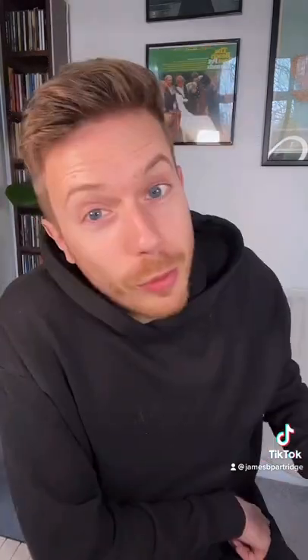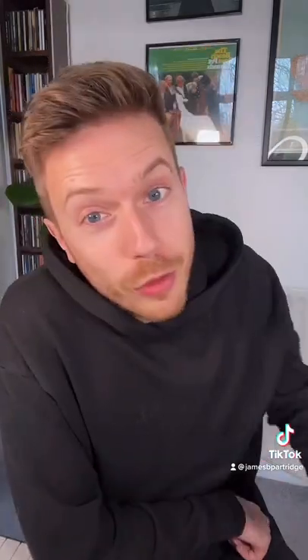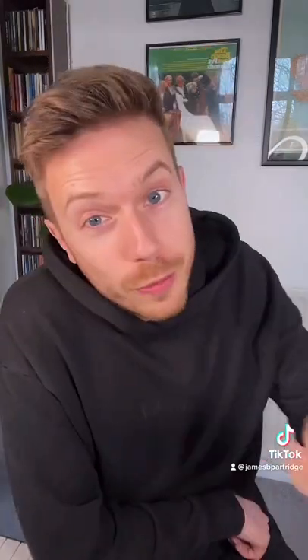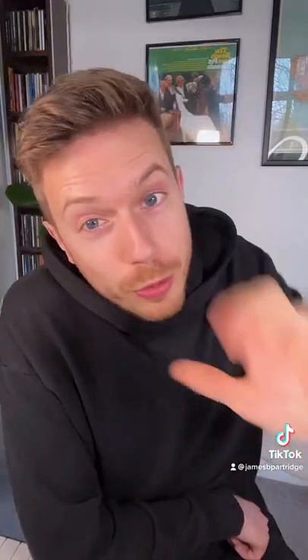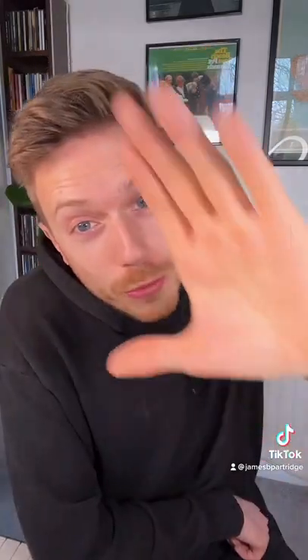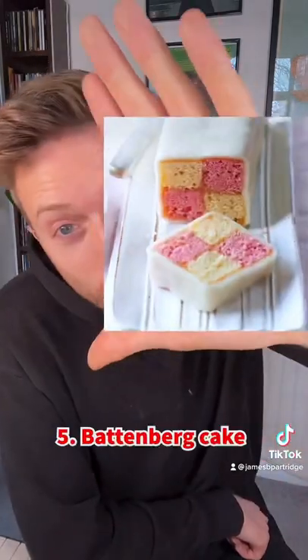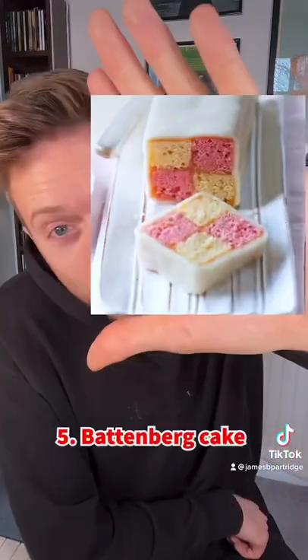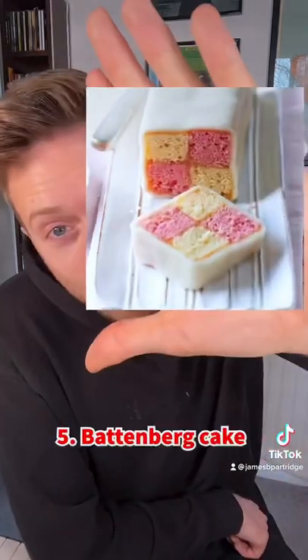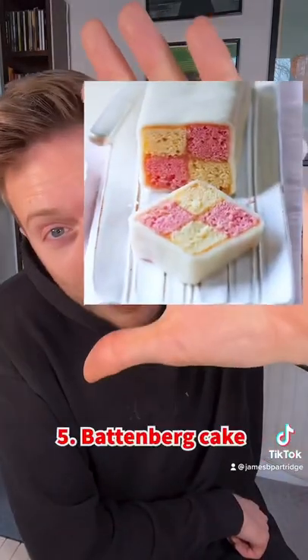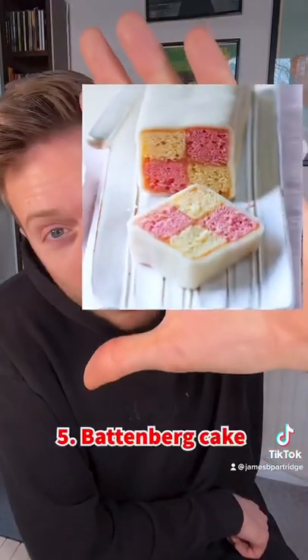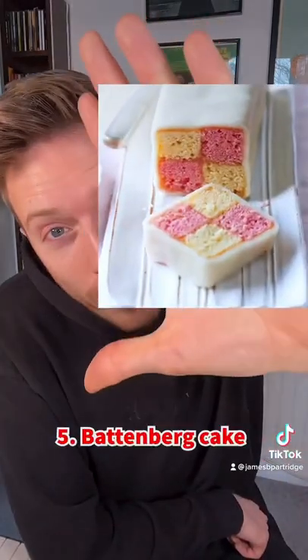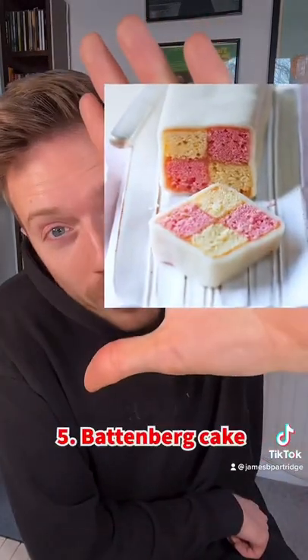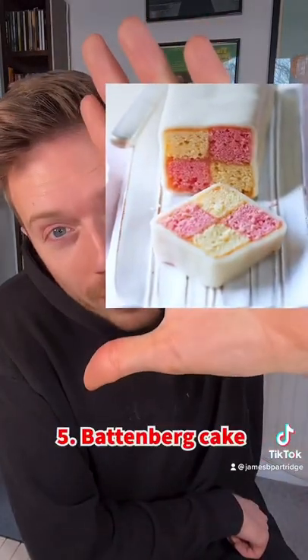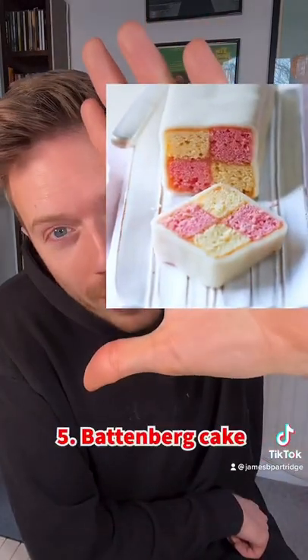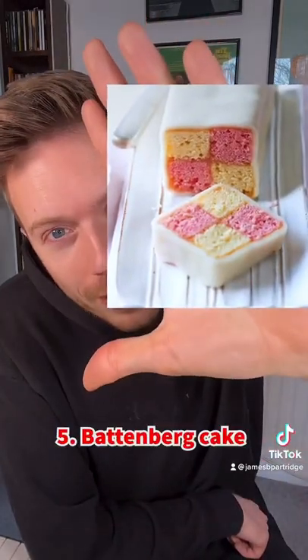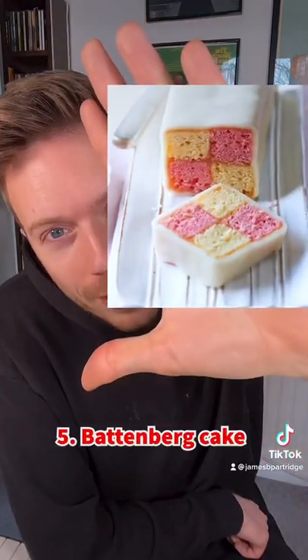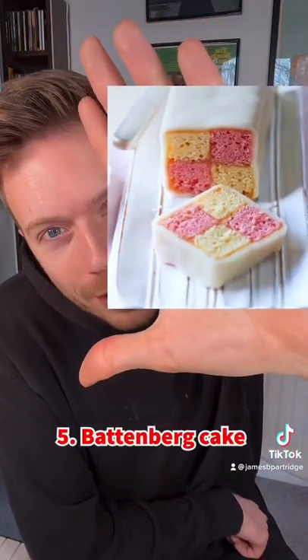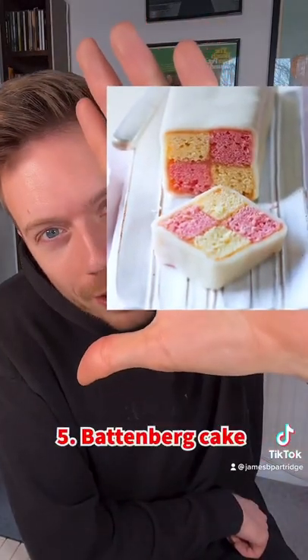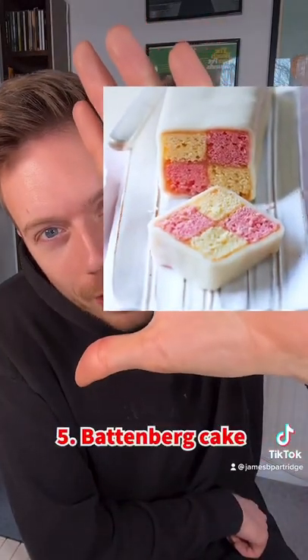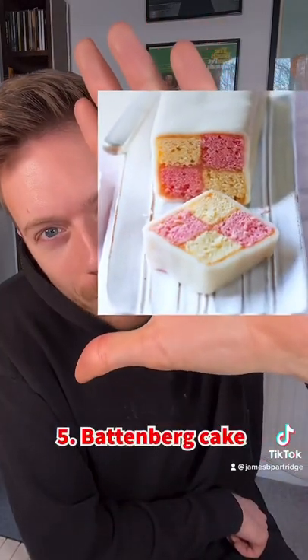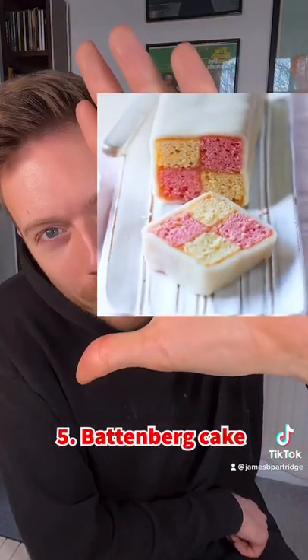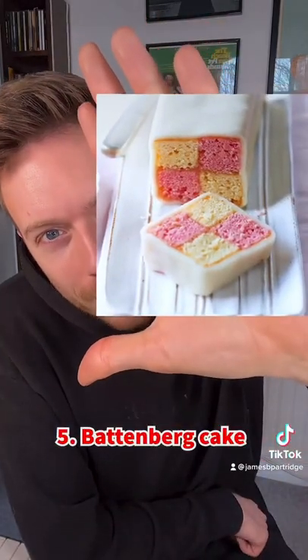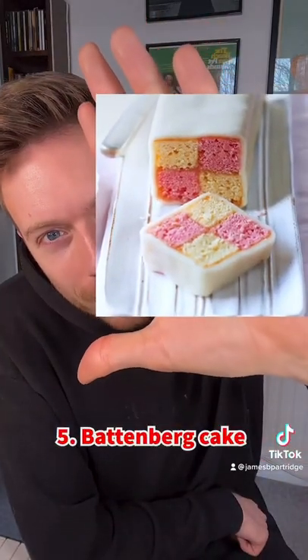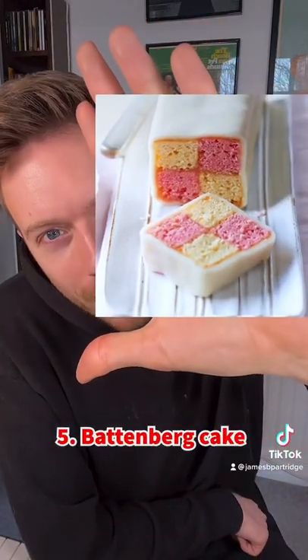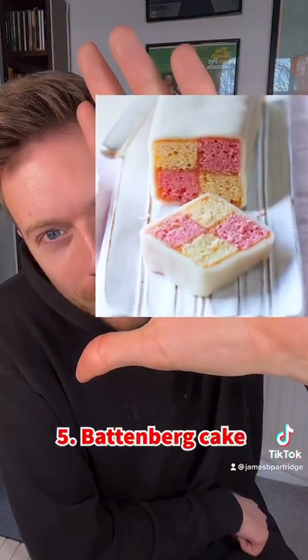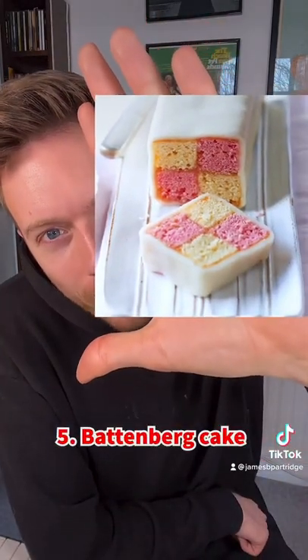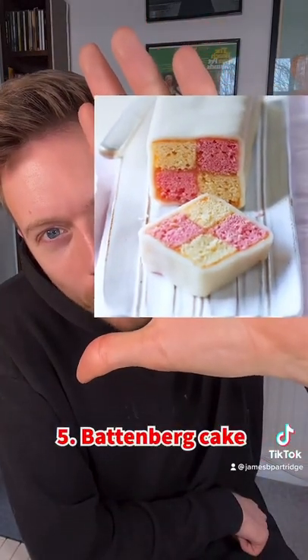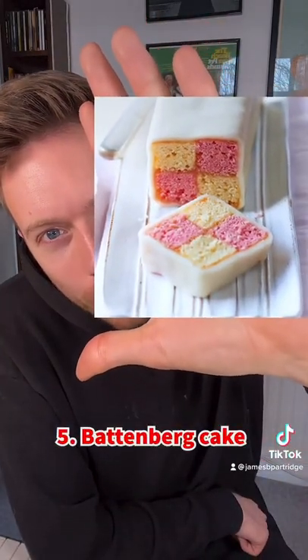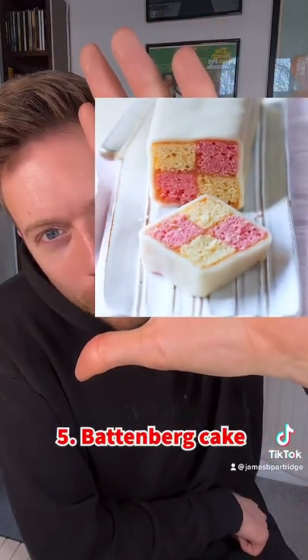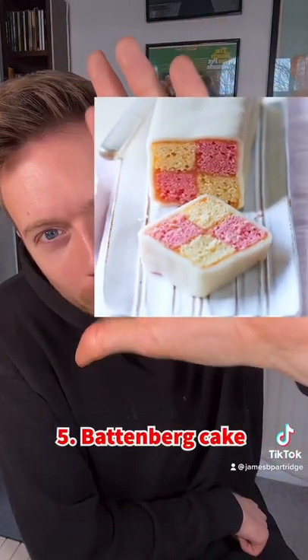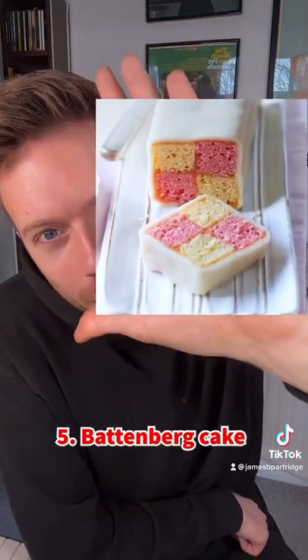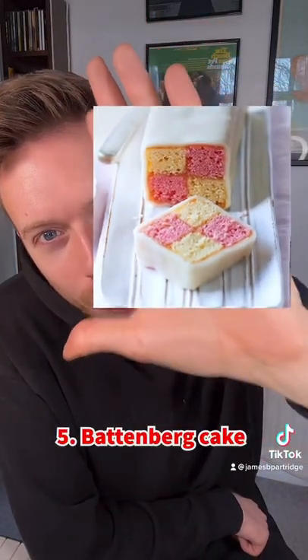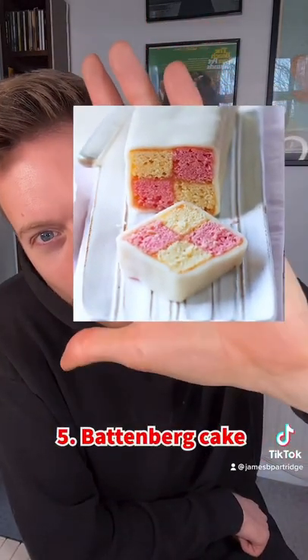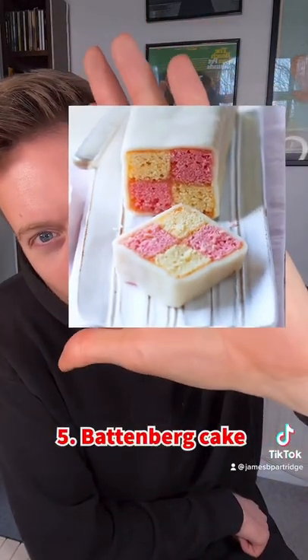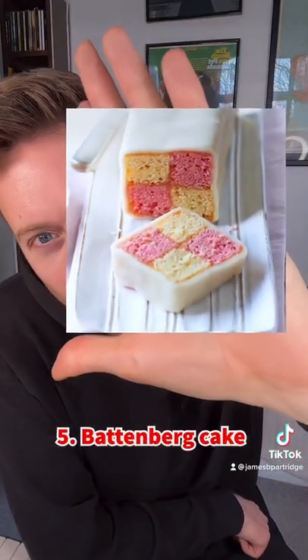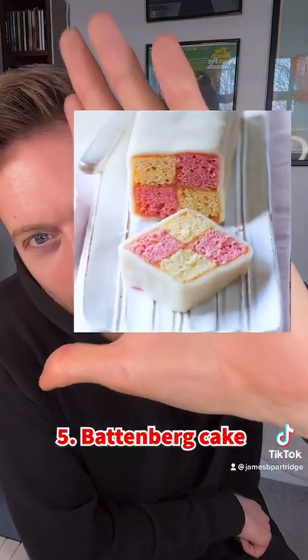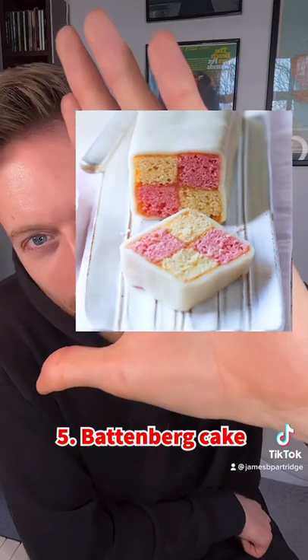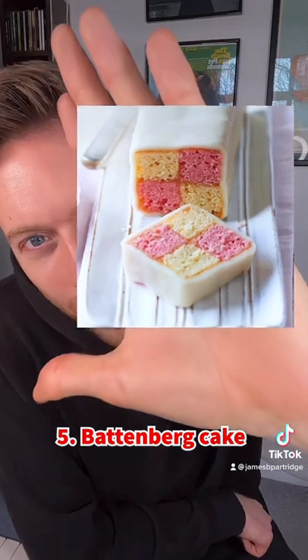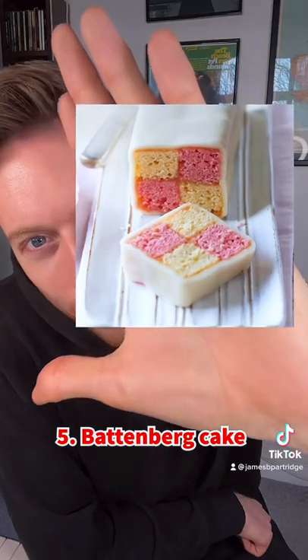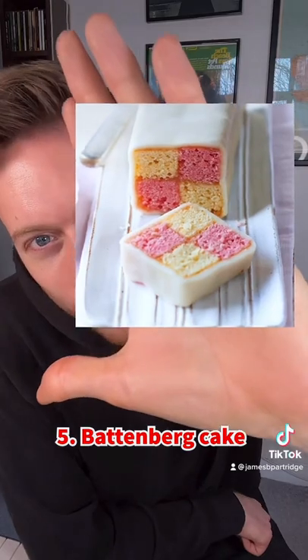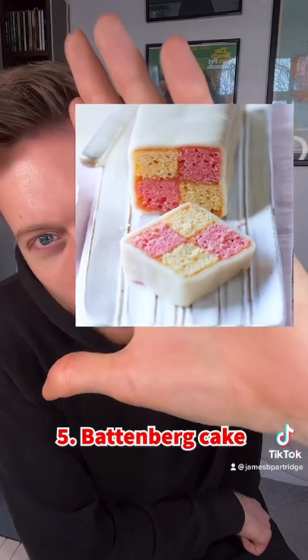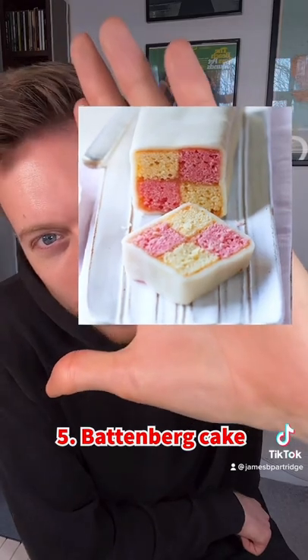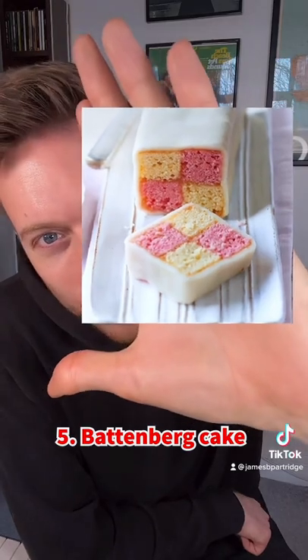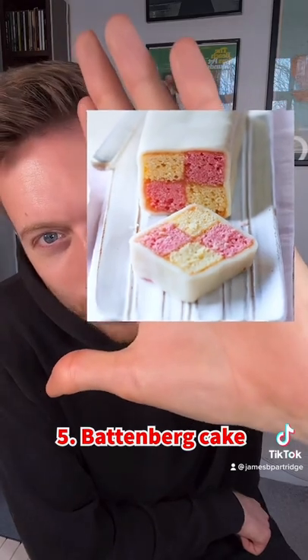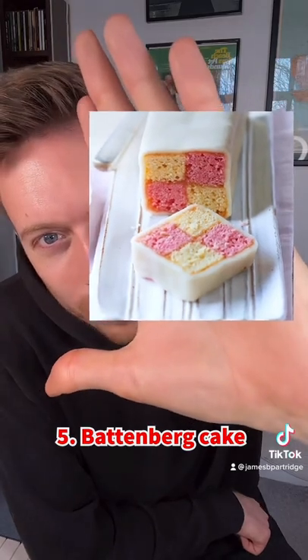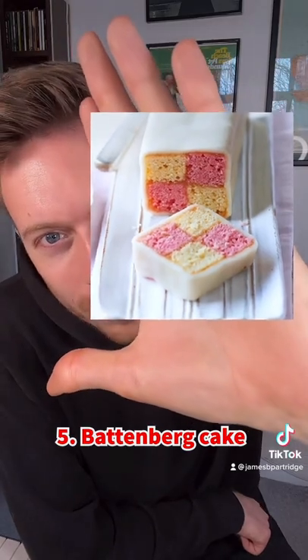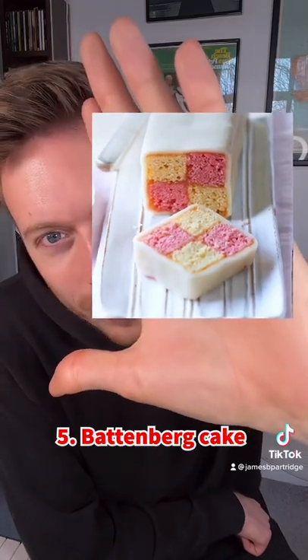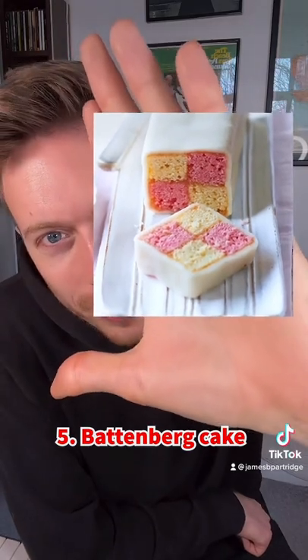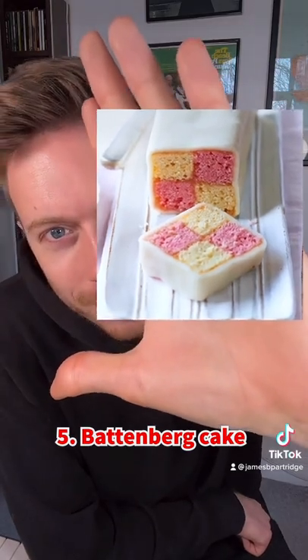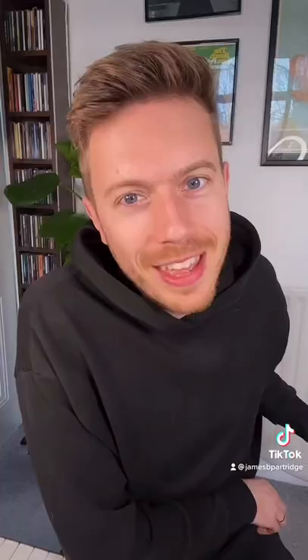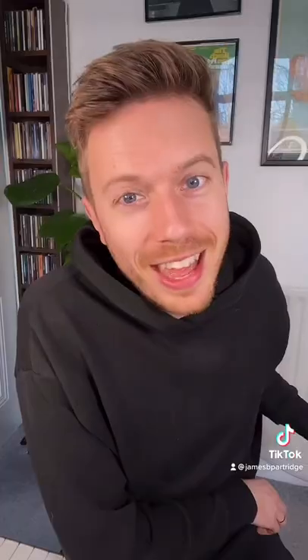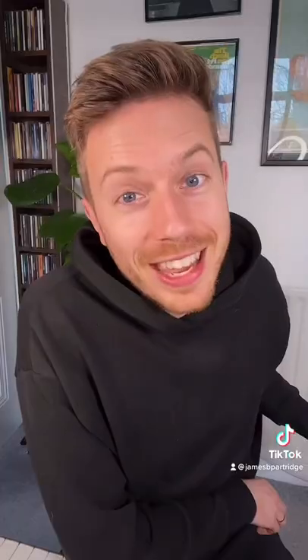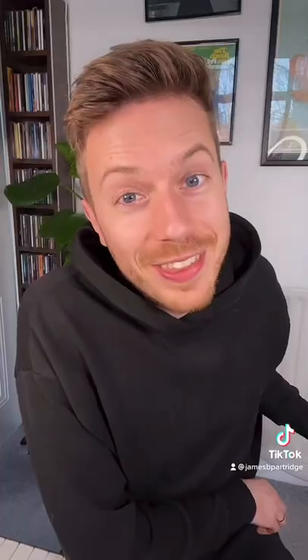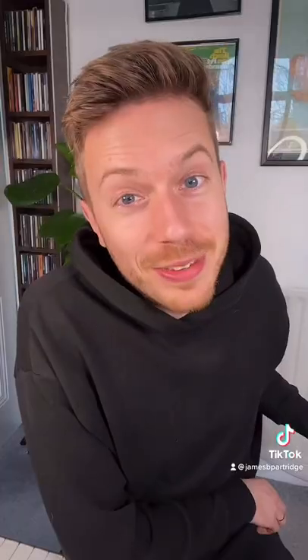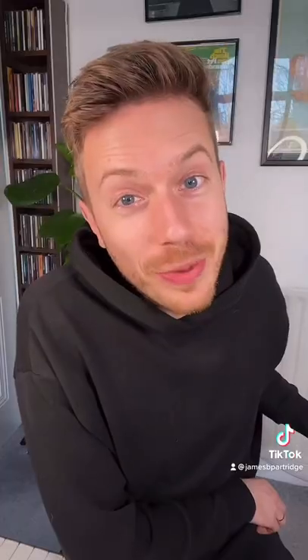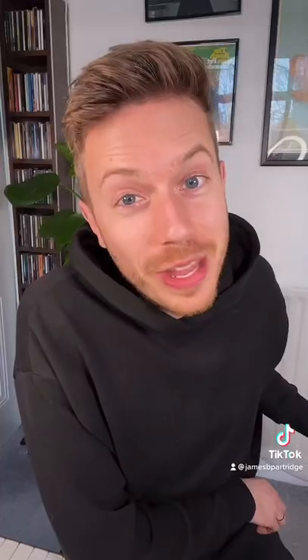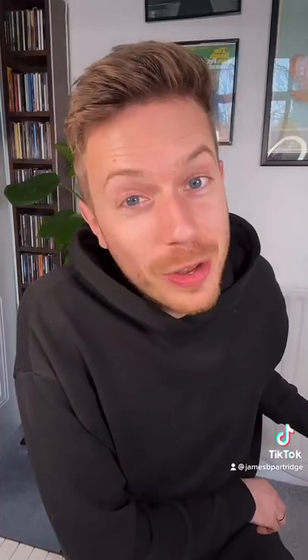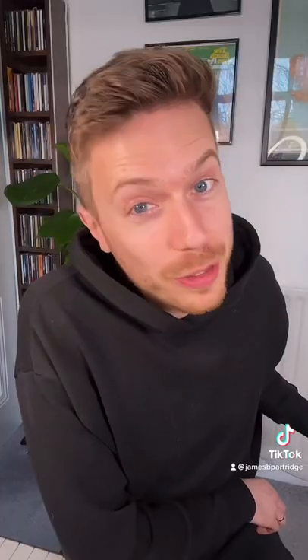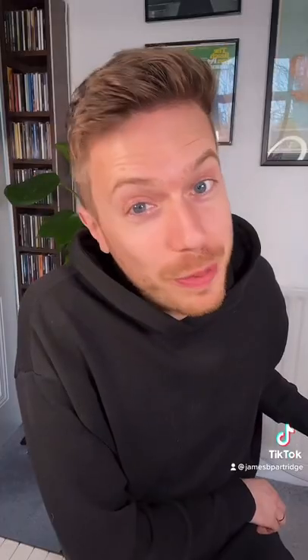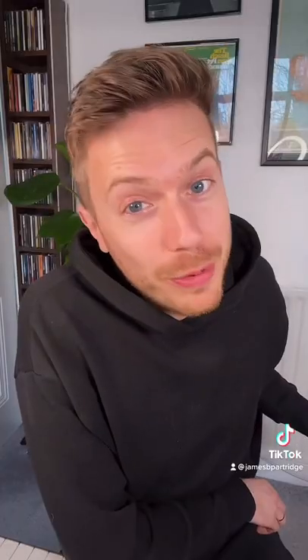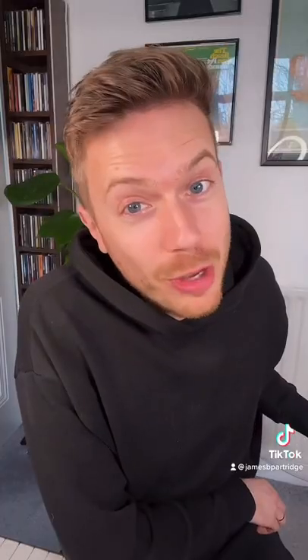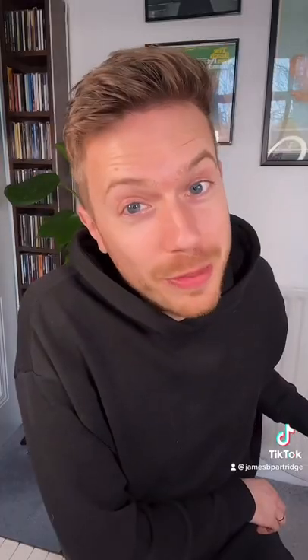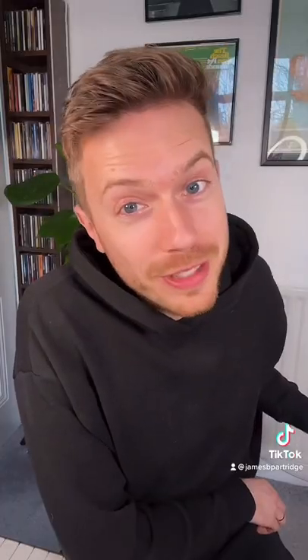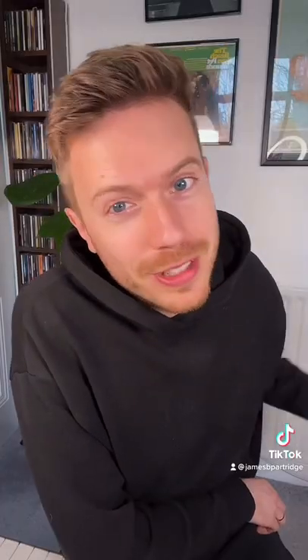Now we've got this beautiful battenberg cake. Love it — slice it open. Got those colourful knots and crosses there. Again, this is one that lots of people commented on.